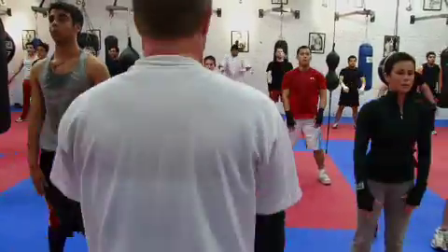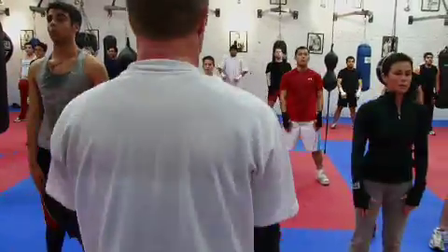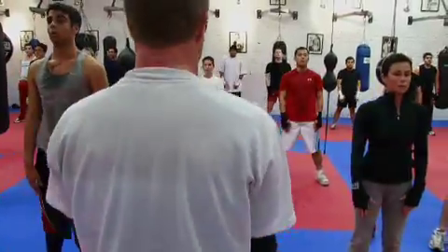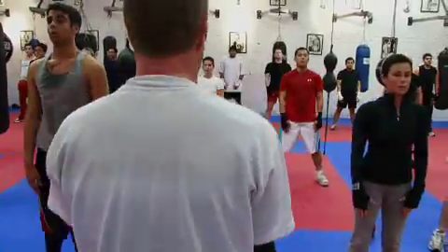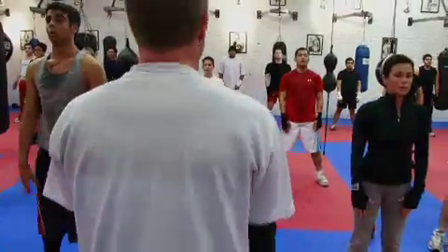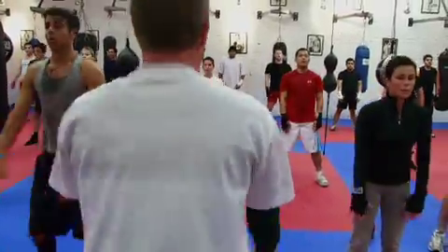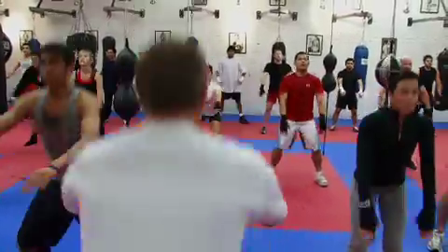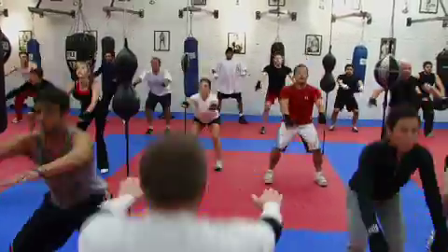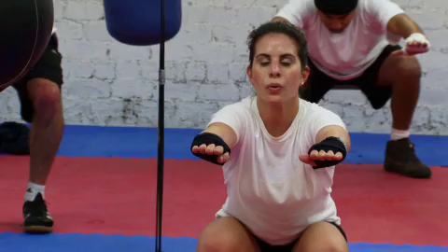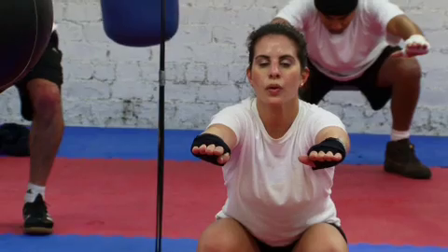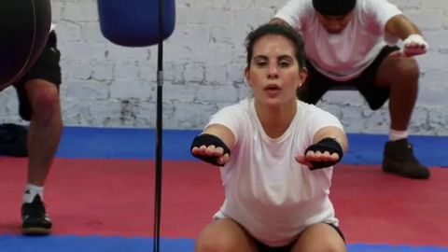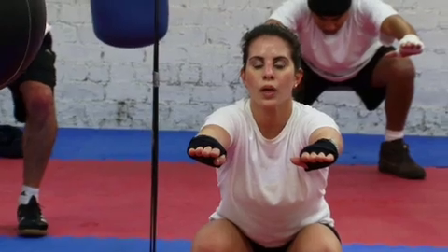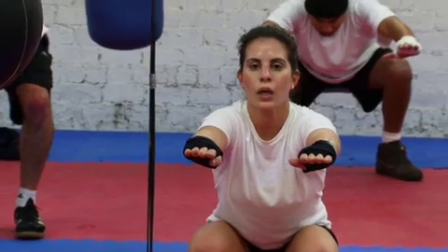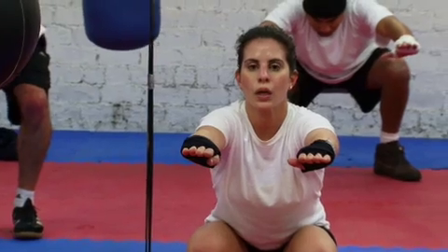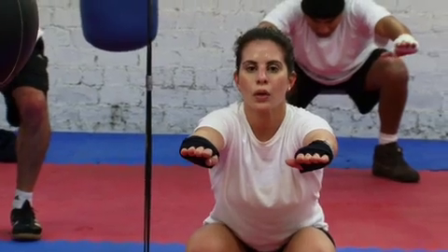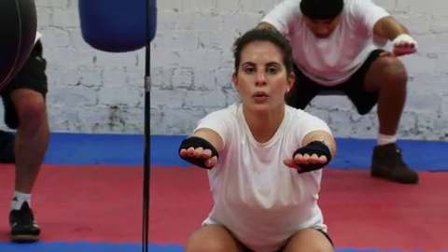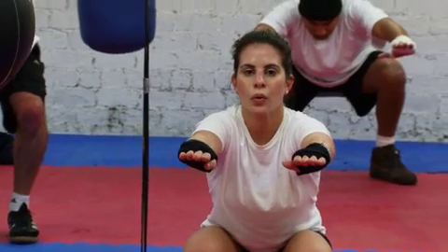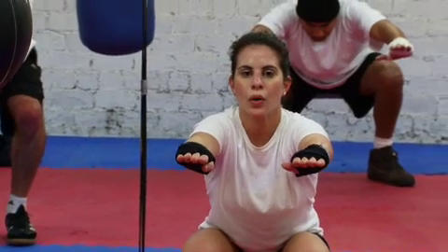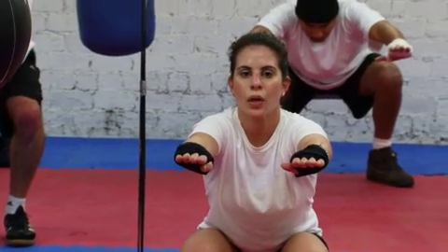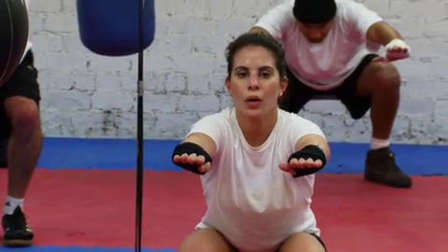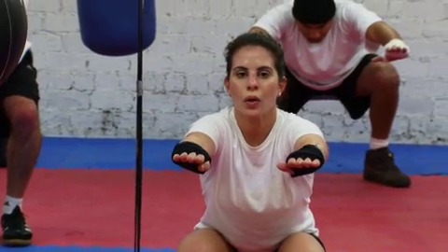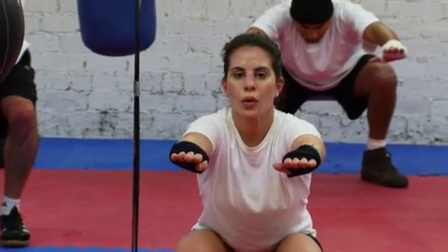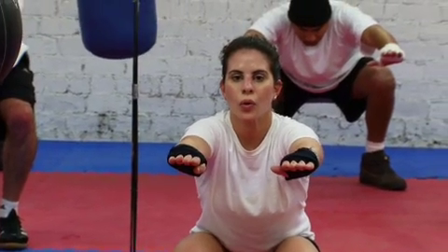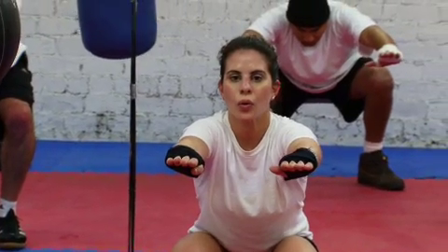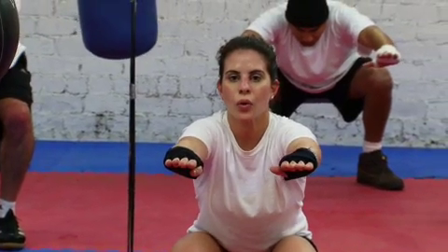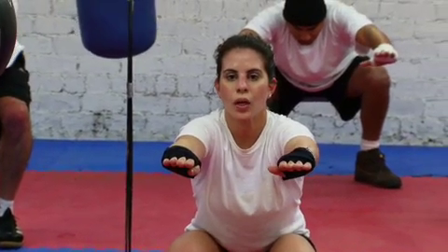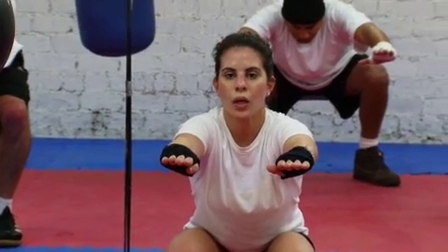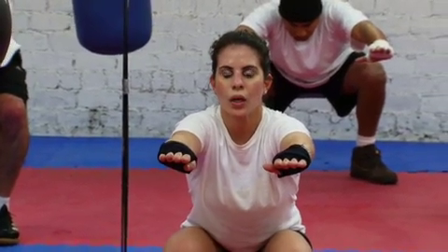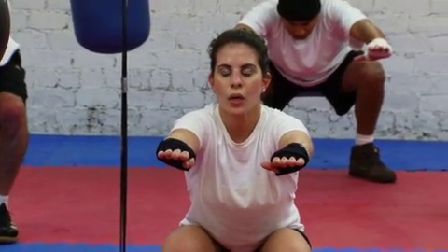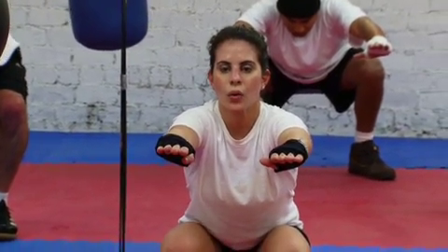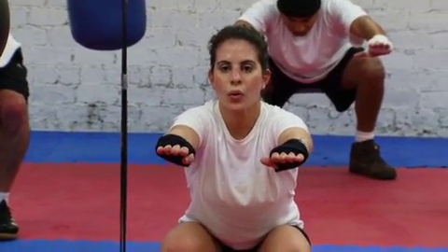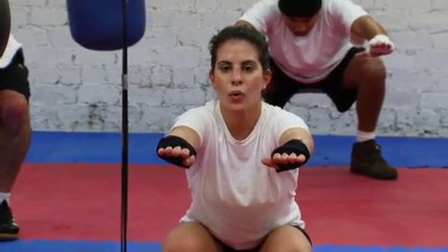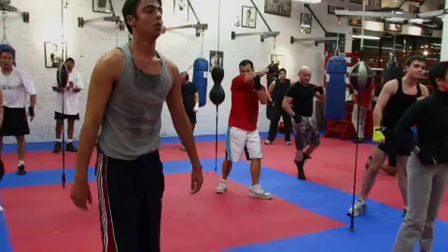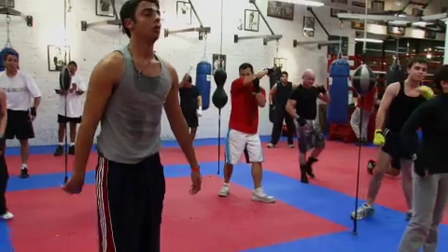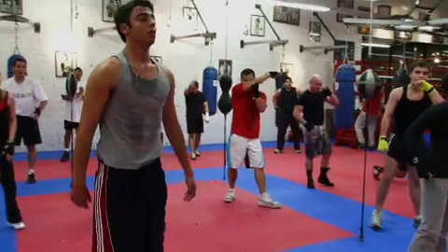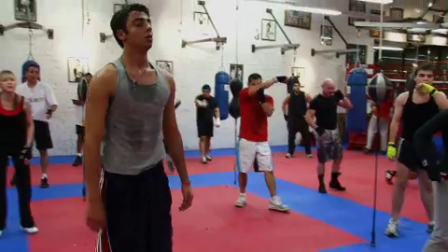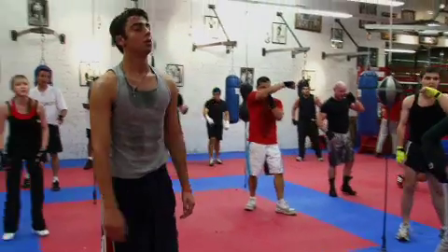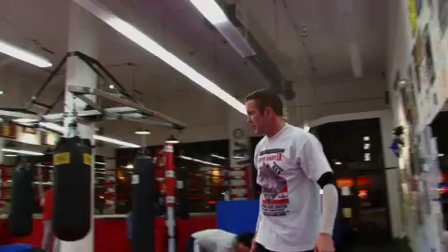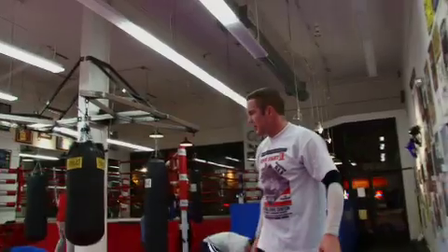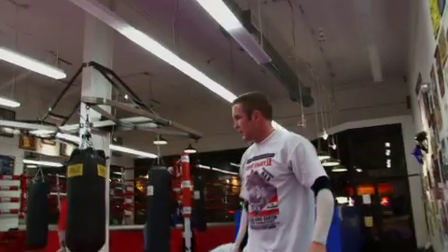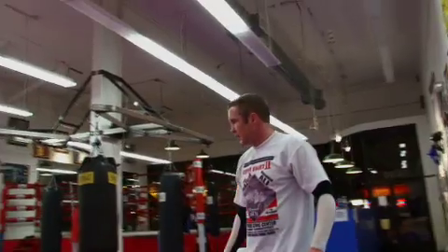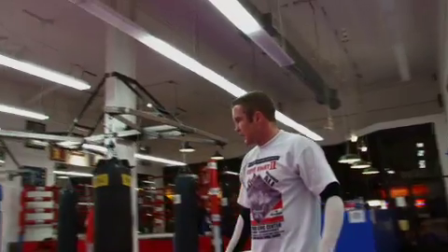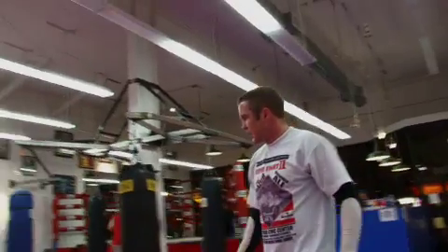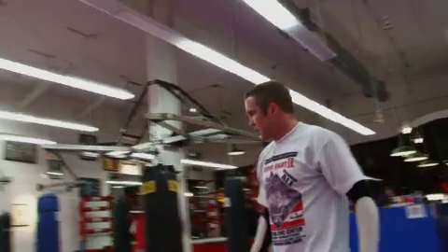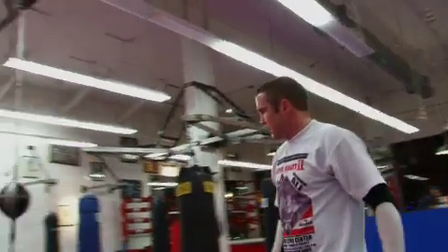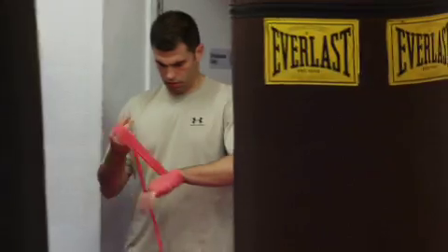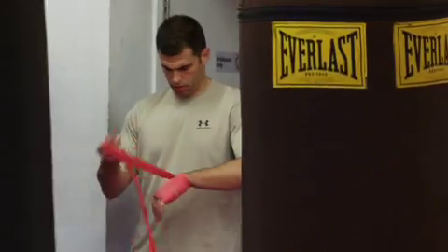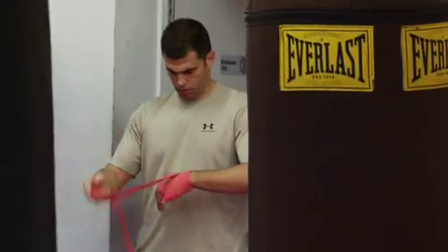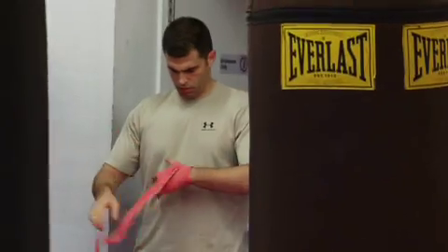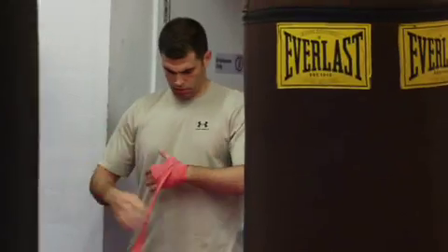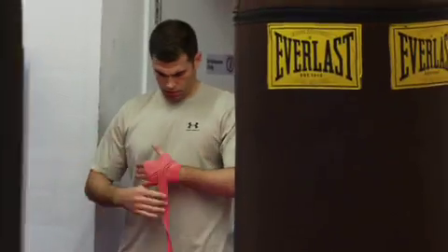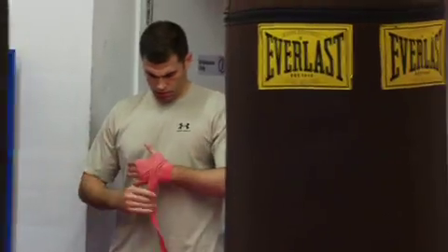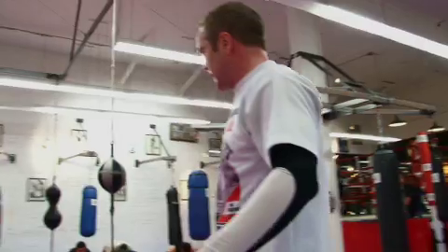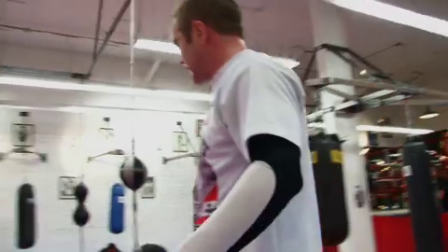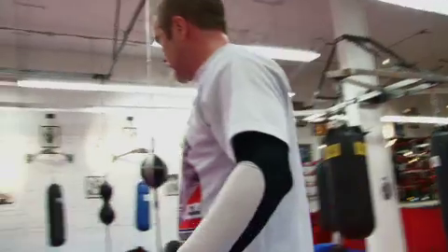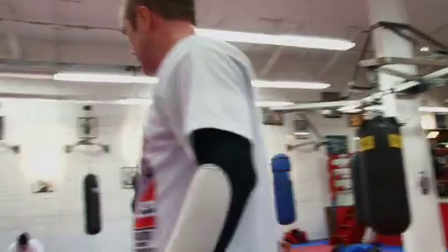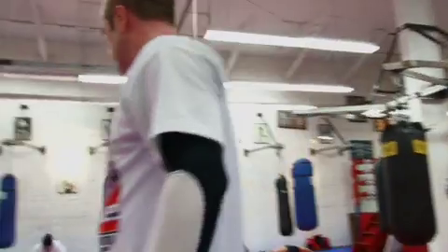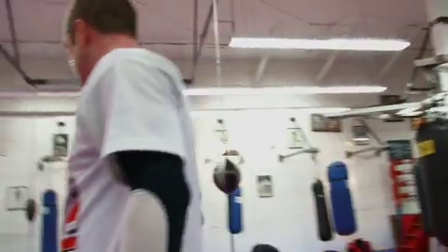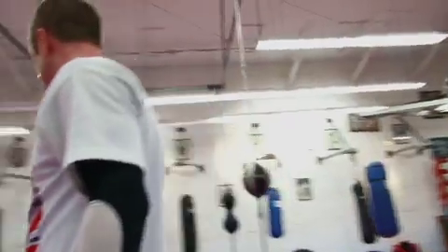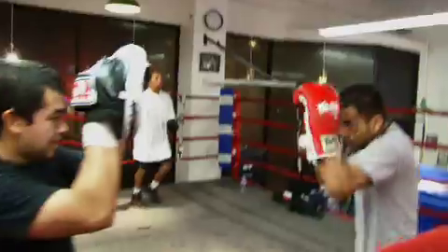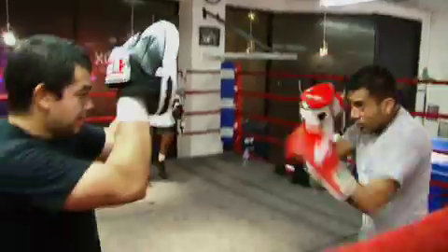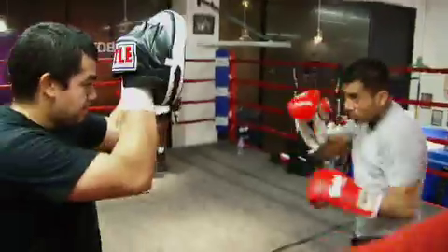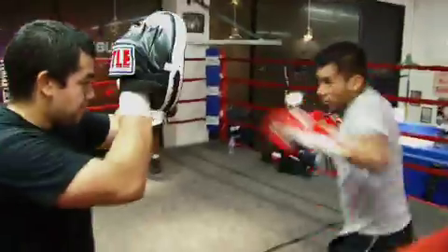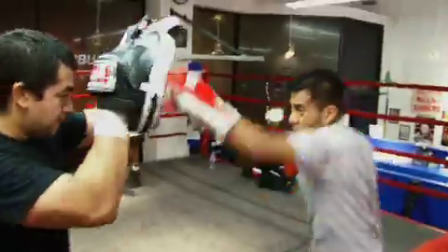Four, five, hold it now, 30 seconds. We gon' hit em' with the left. Let's go, let's go, let's go.